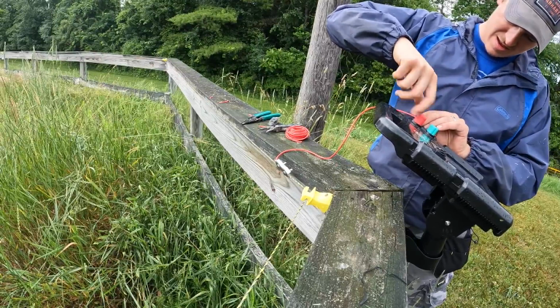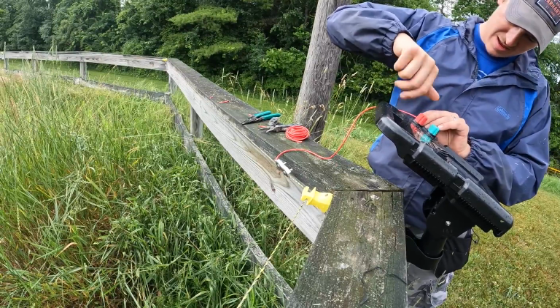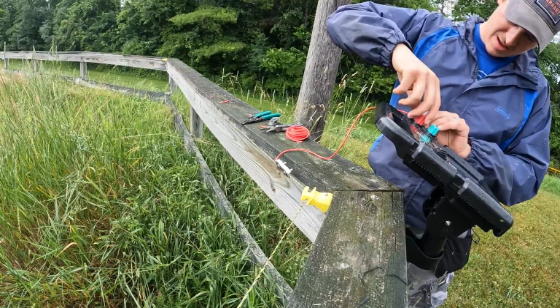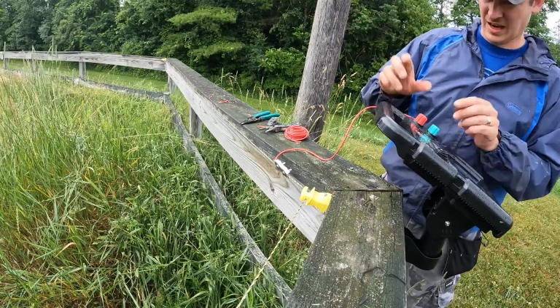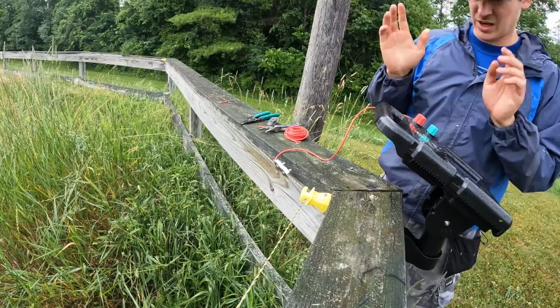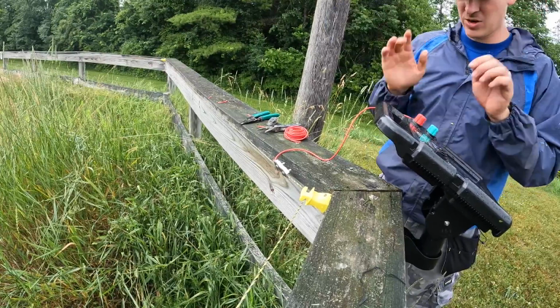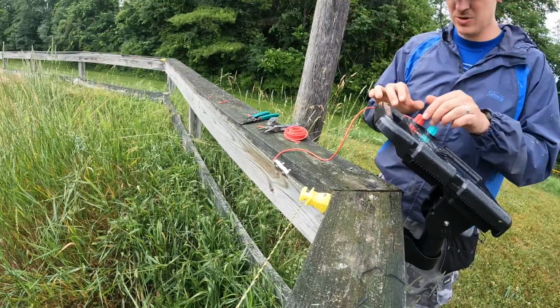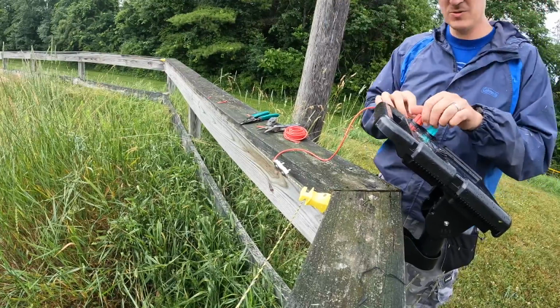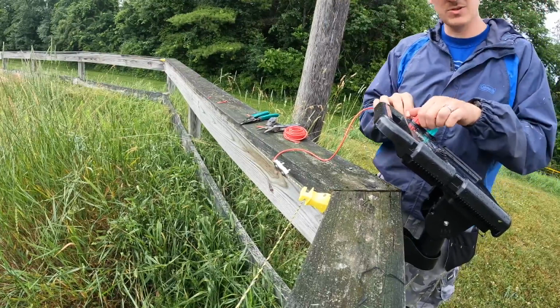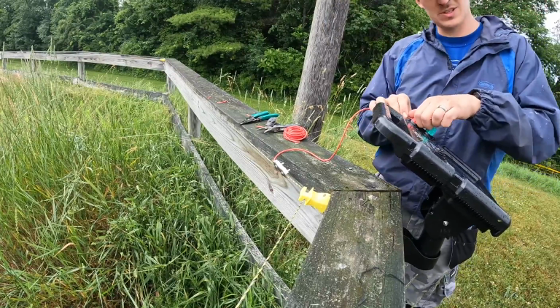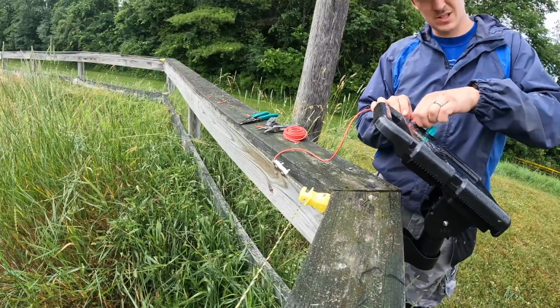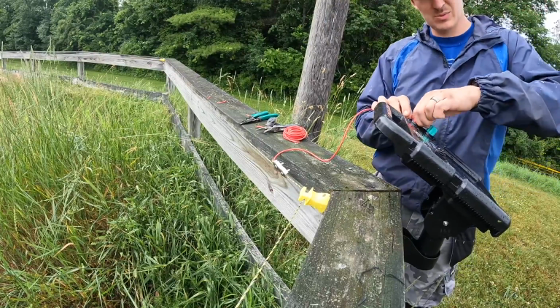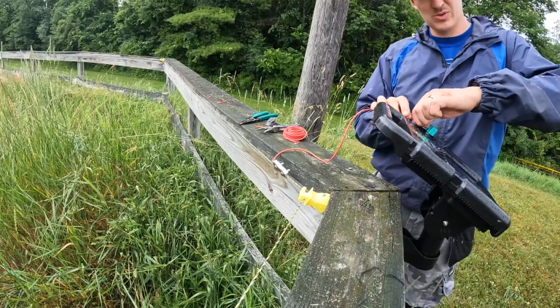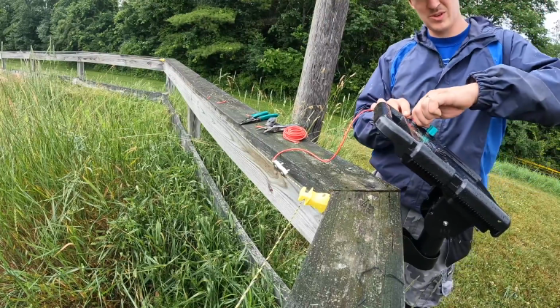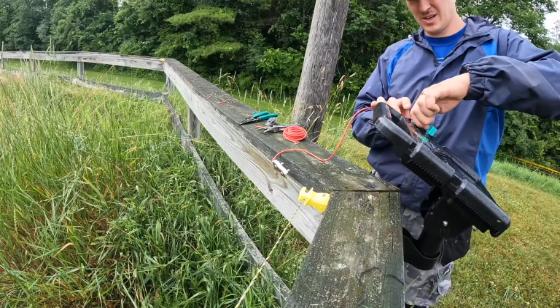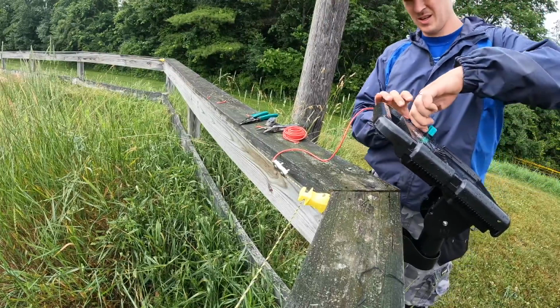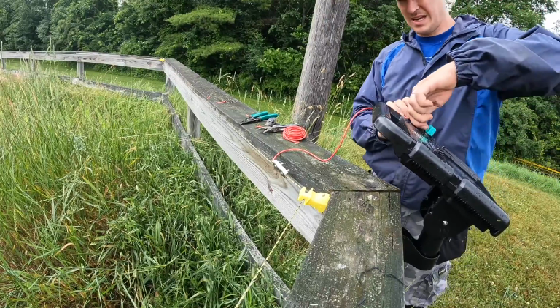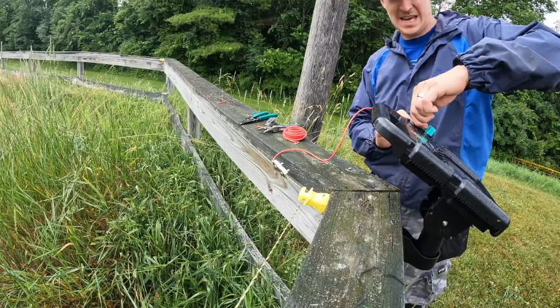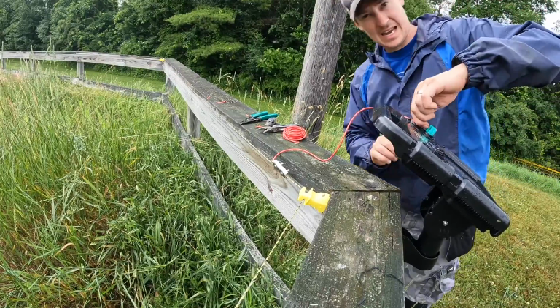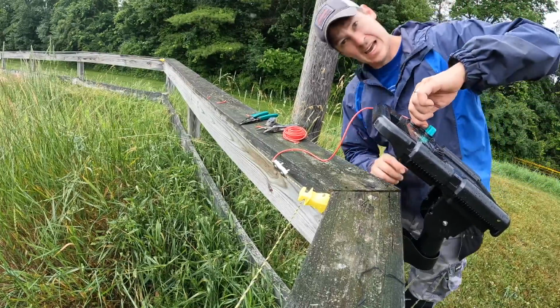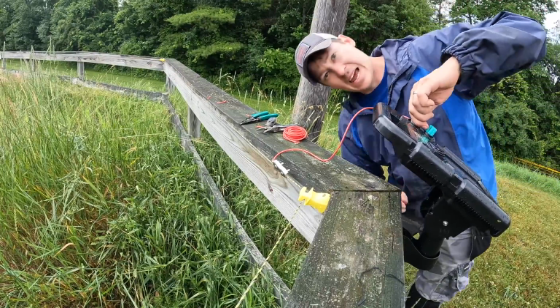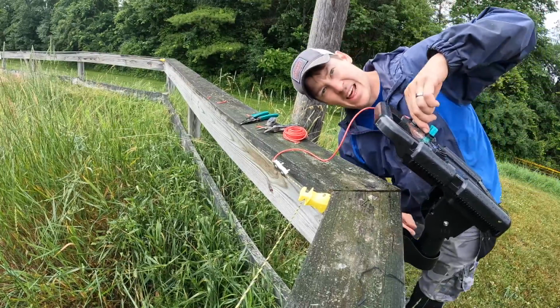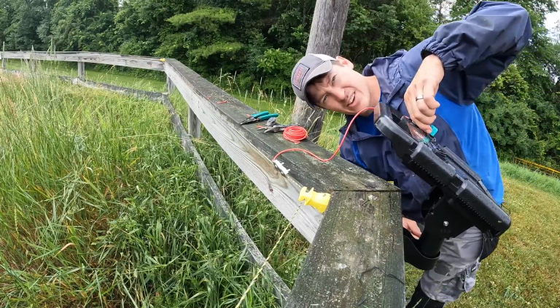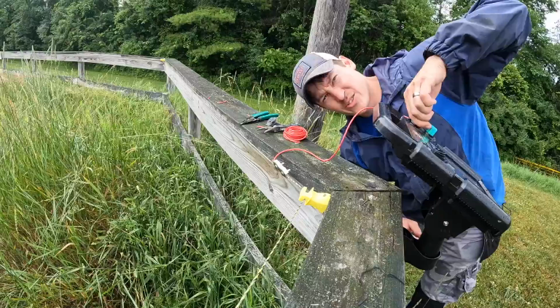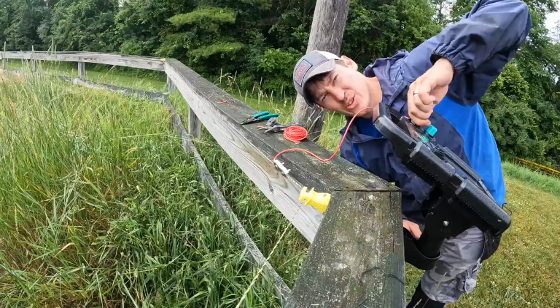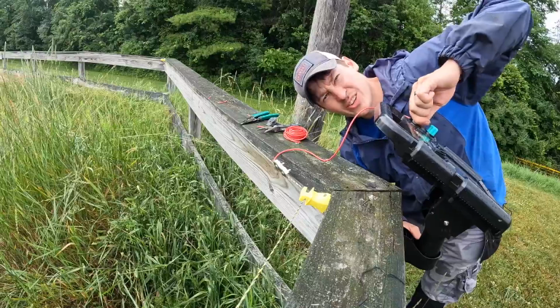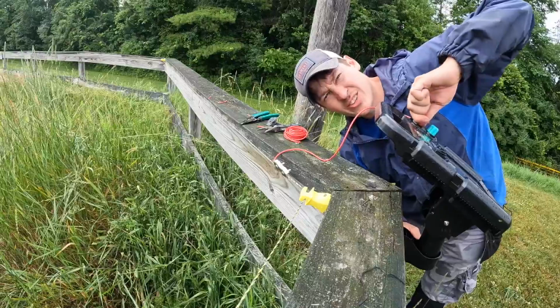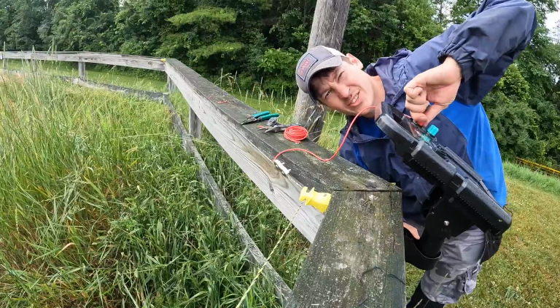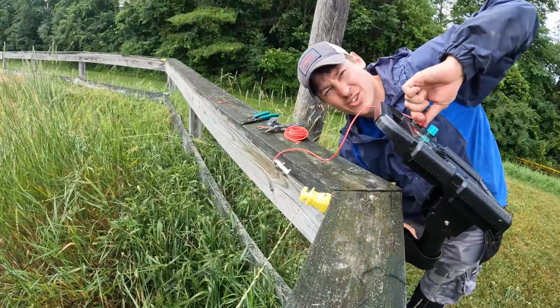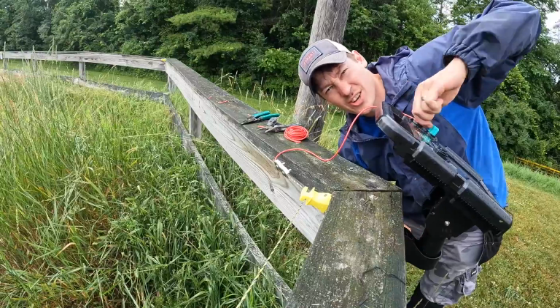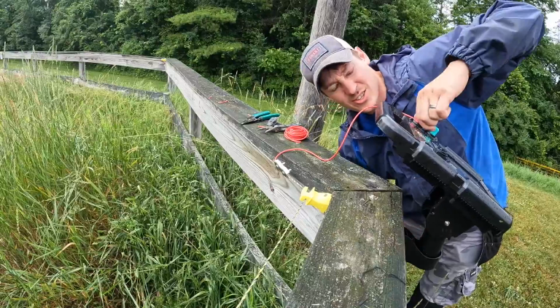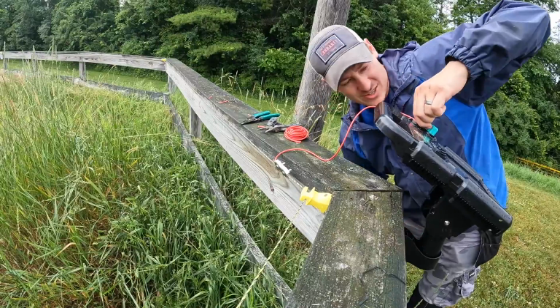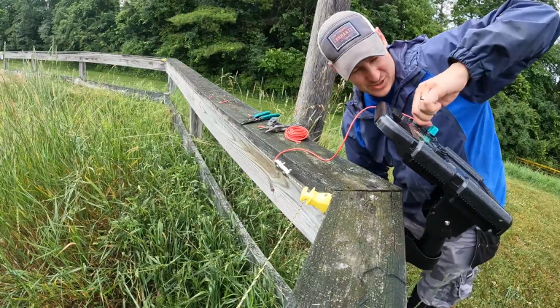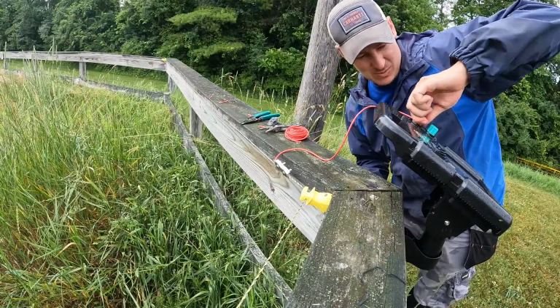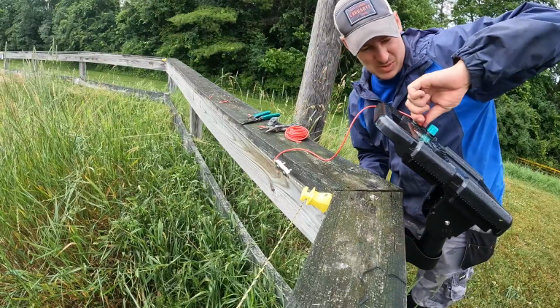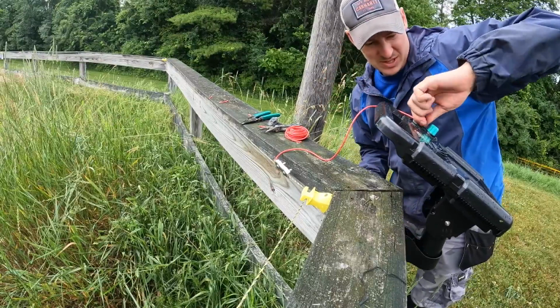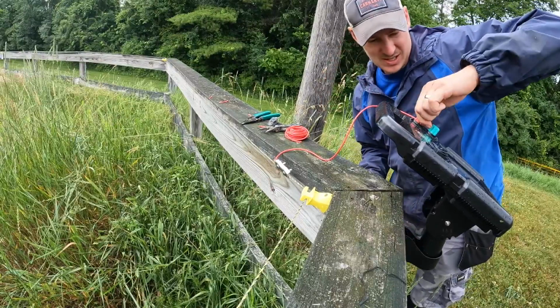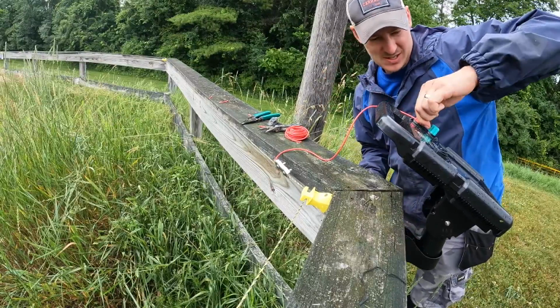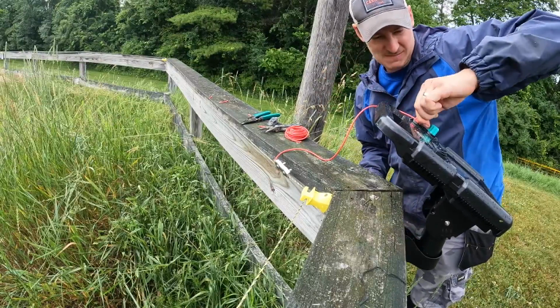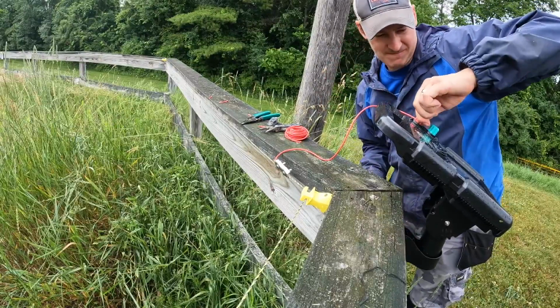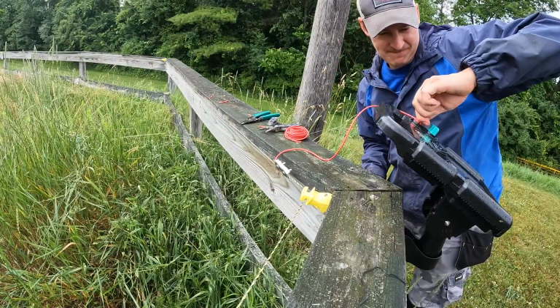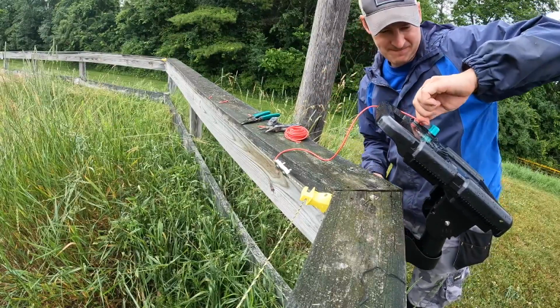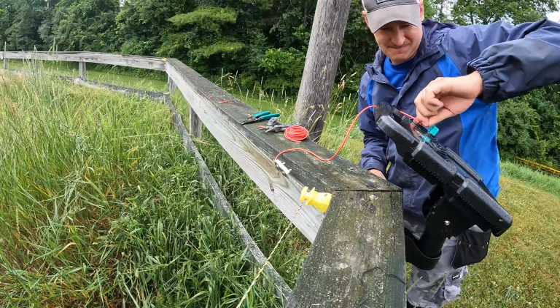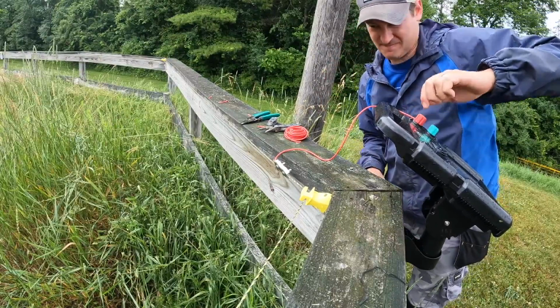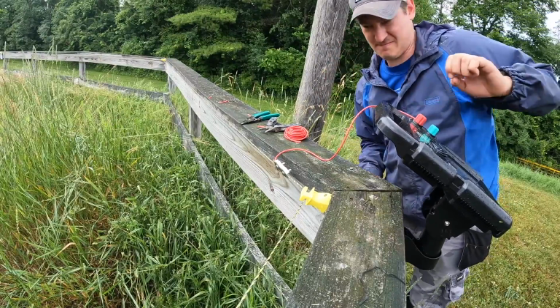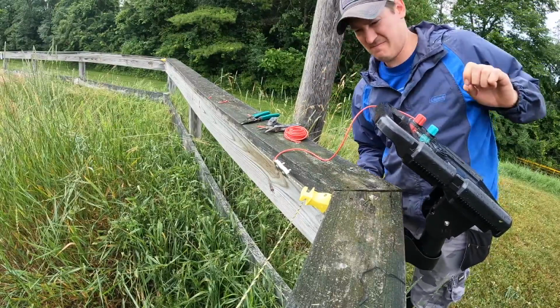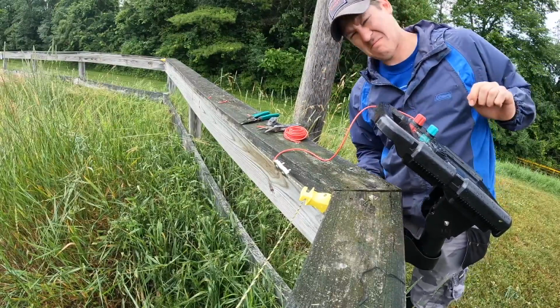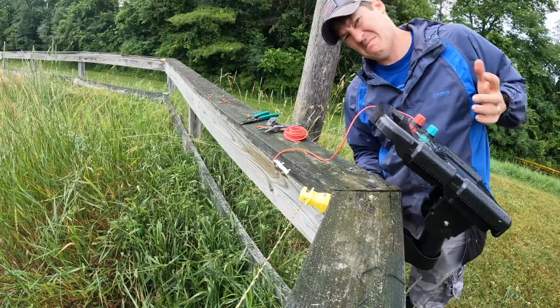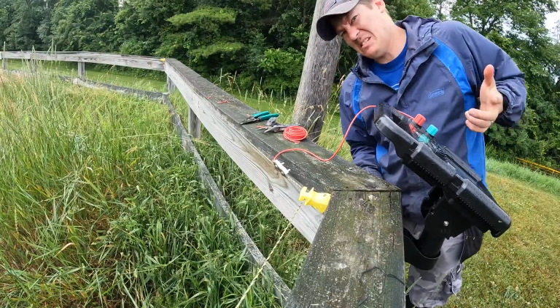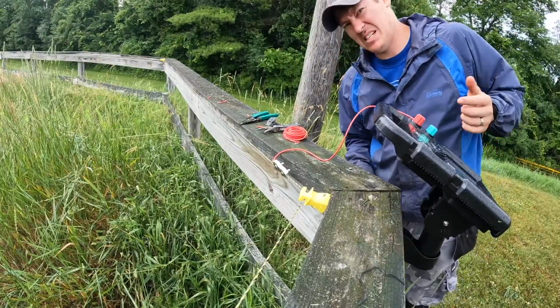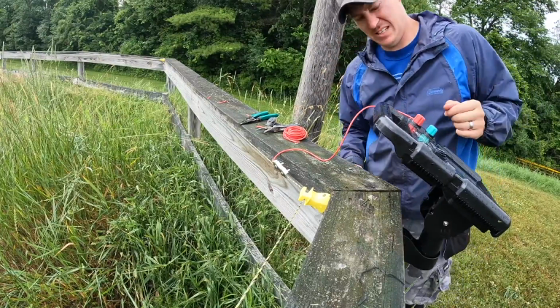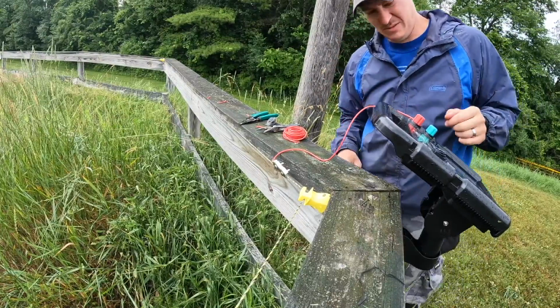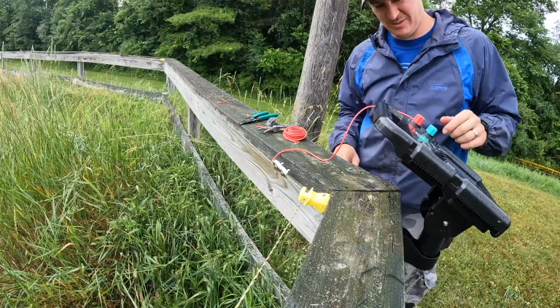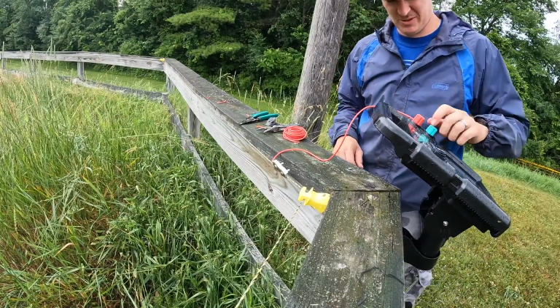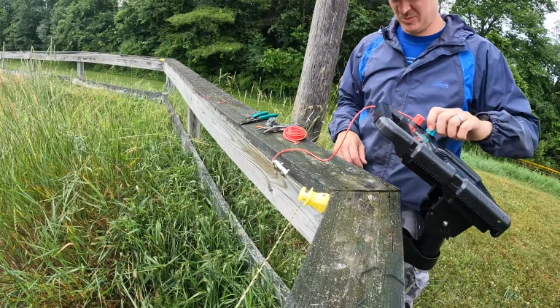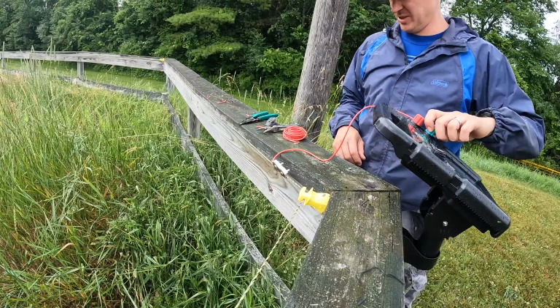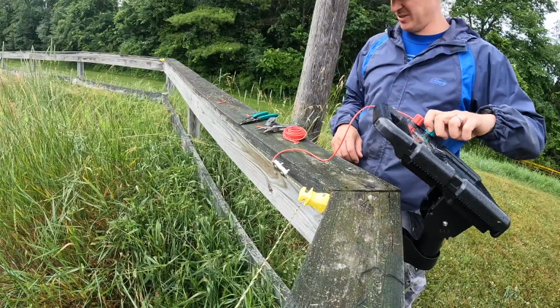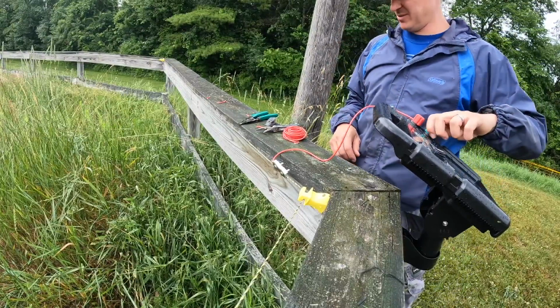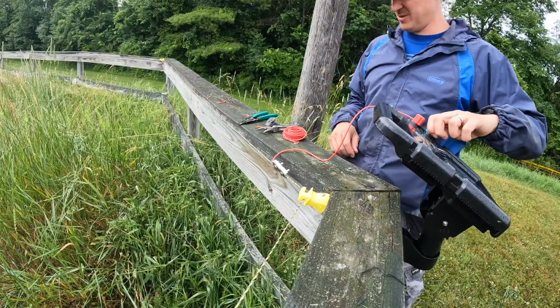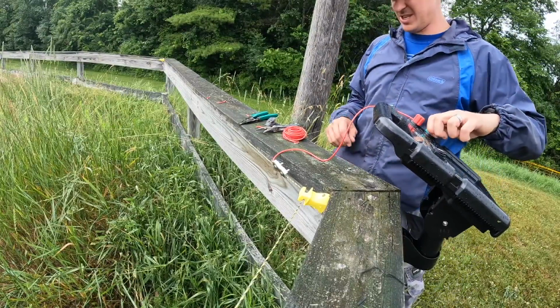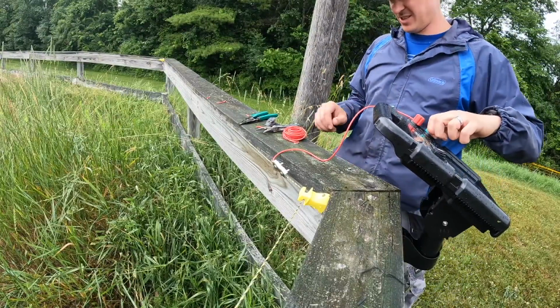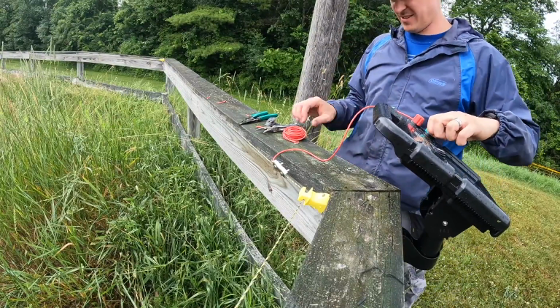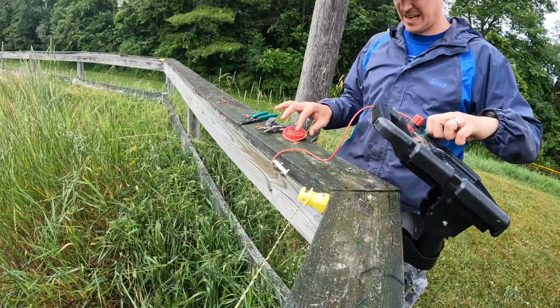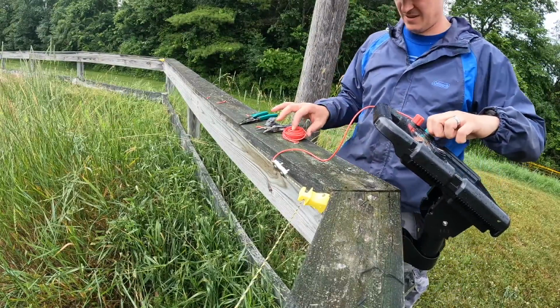I could do the sensible thing and actually look at the instructions, but I didn't do it in the first place, so I'll start now.